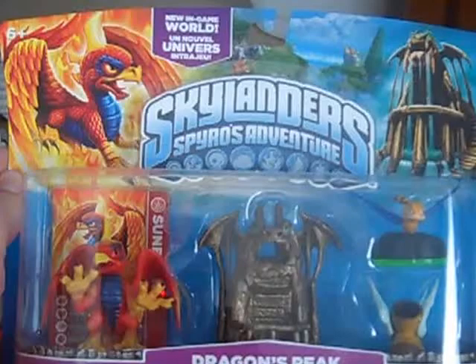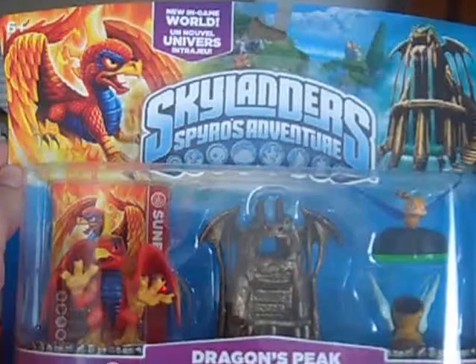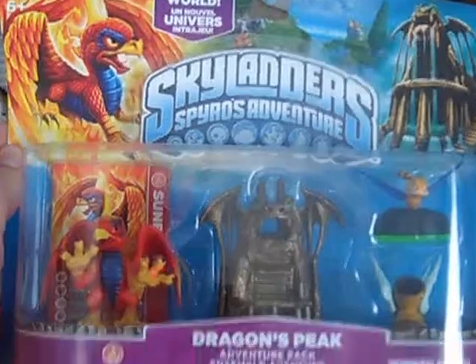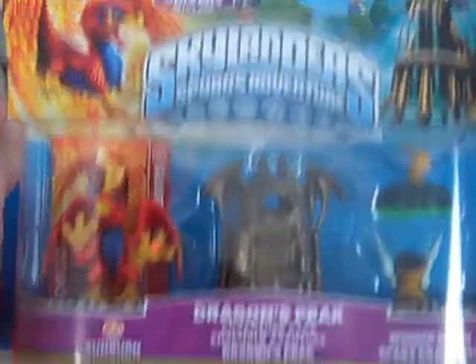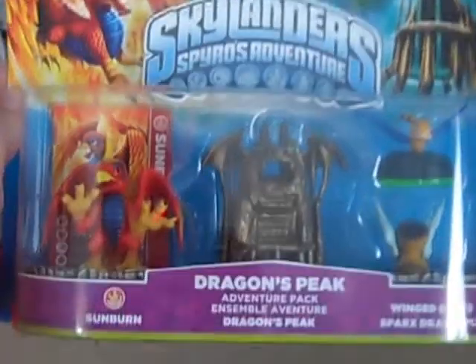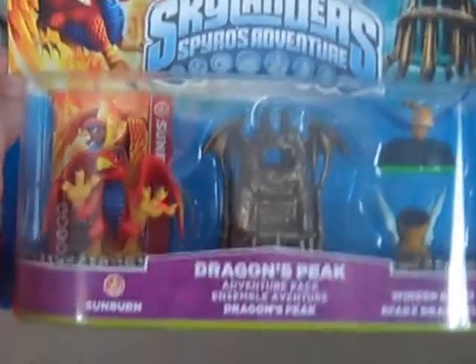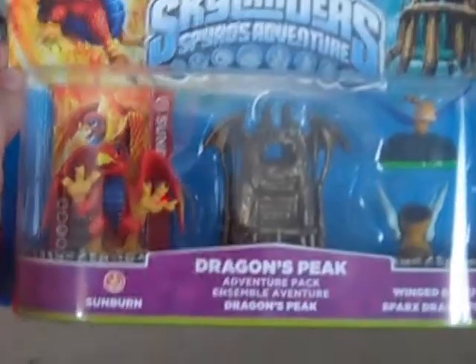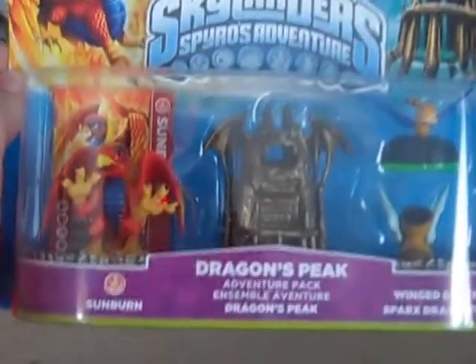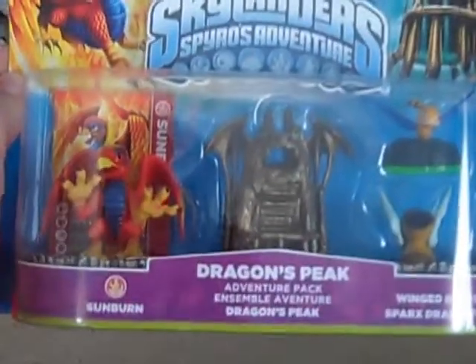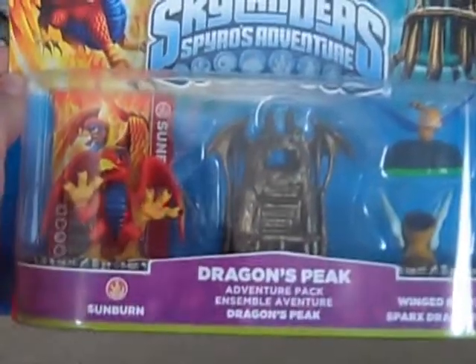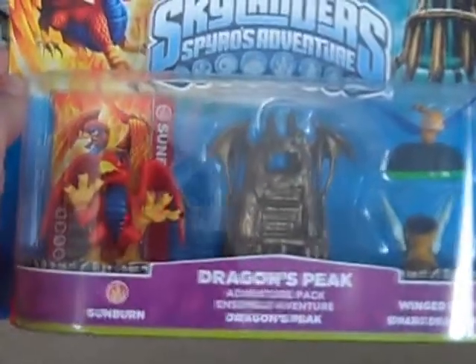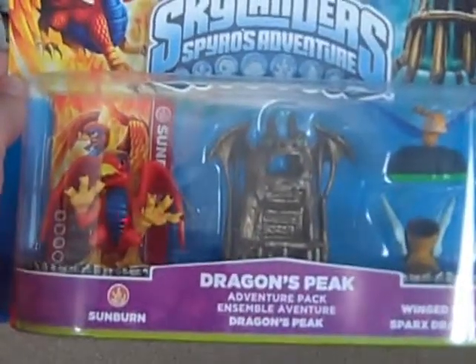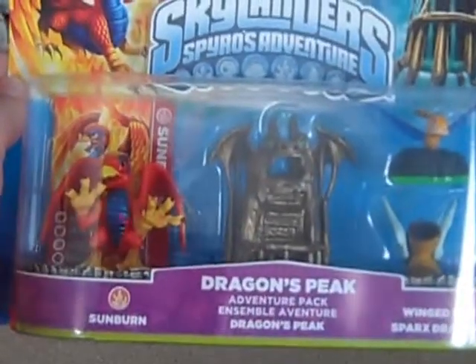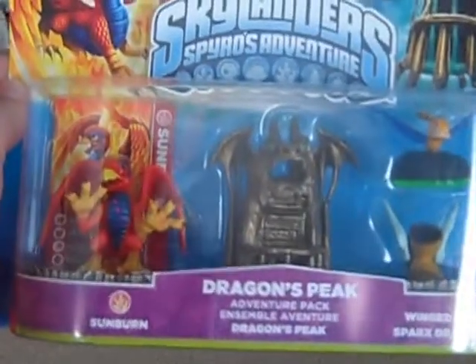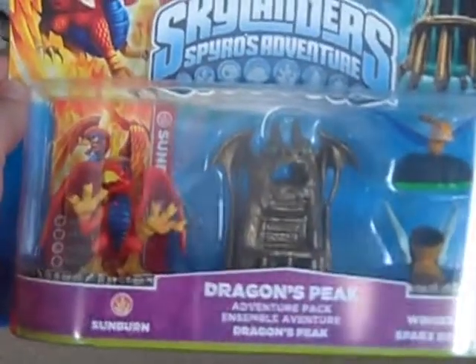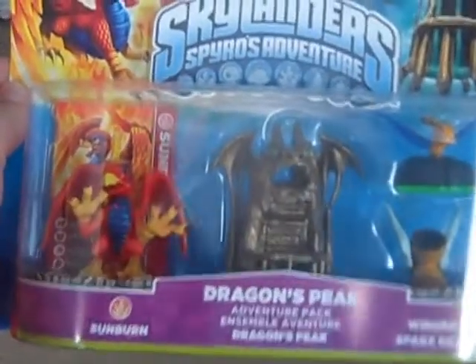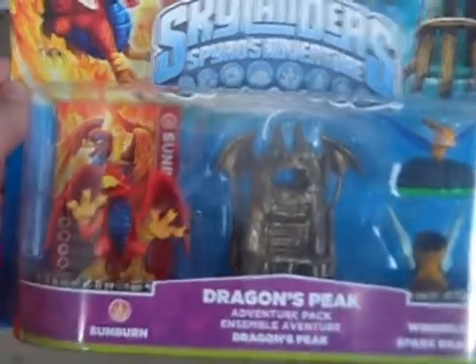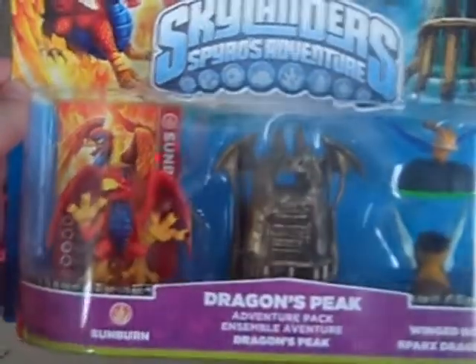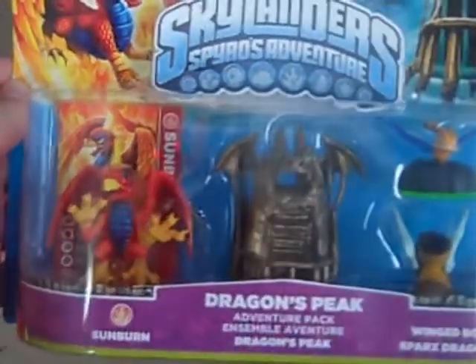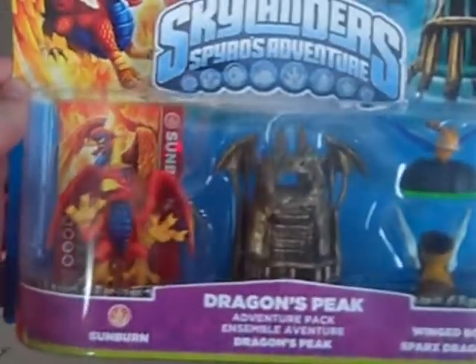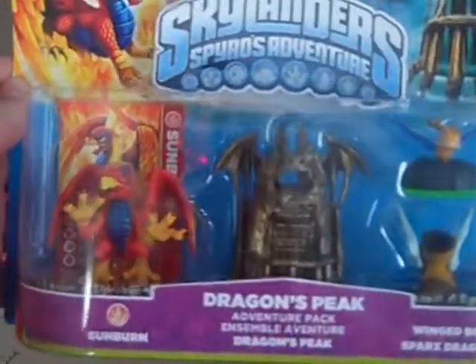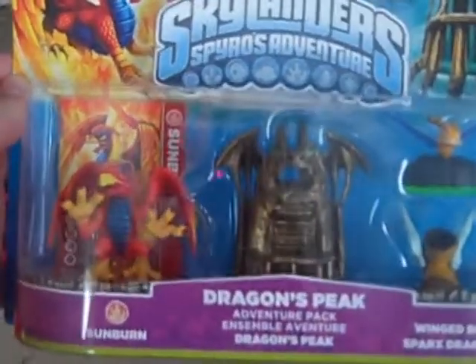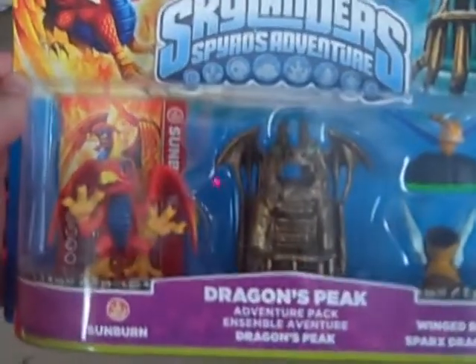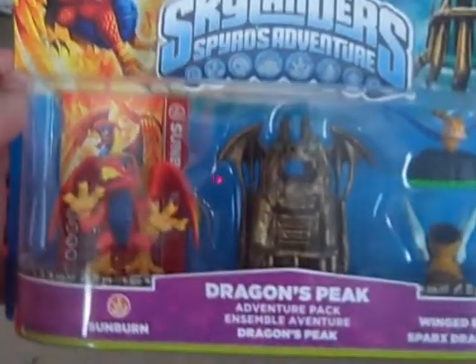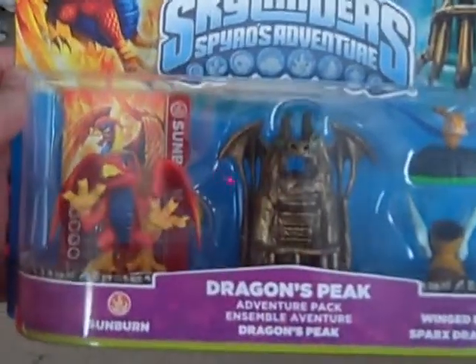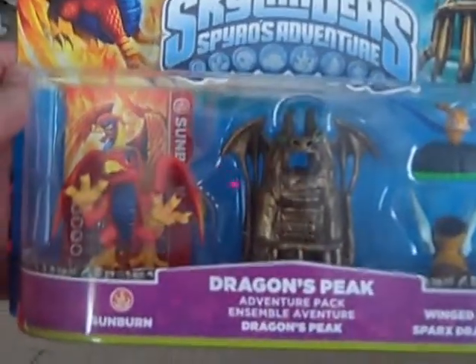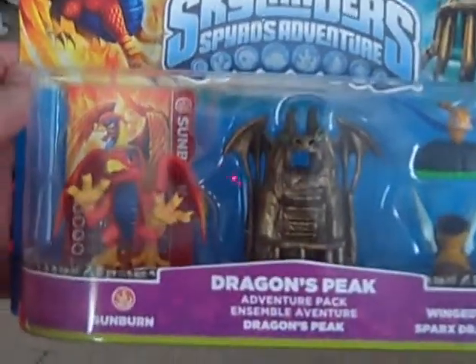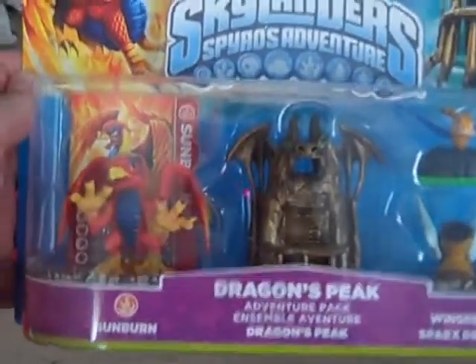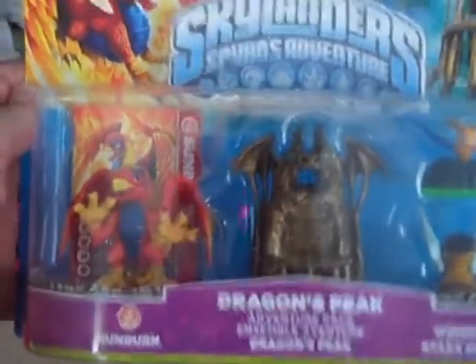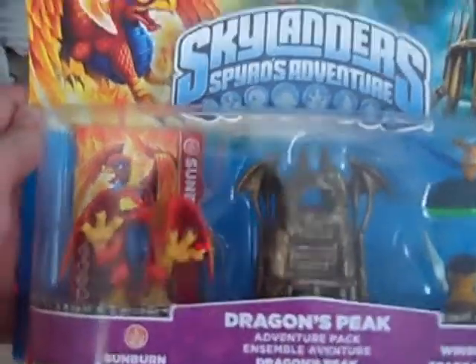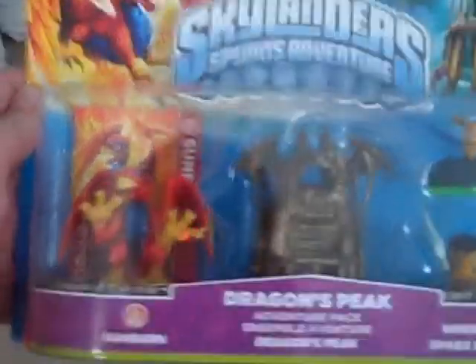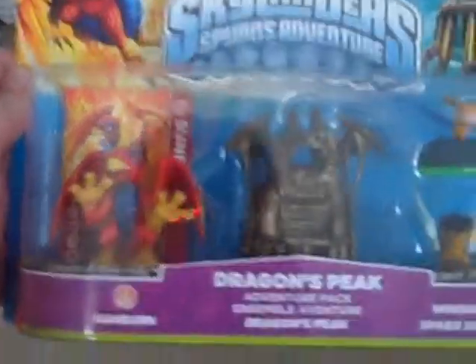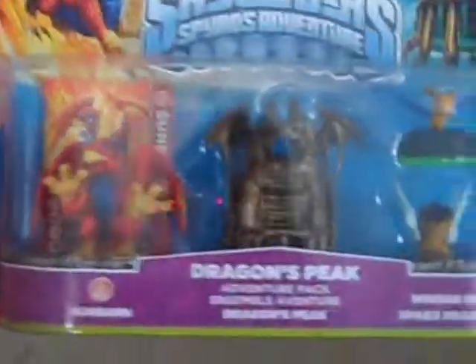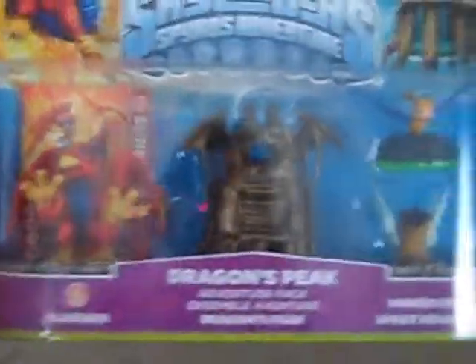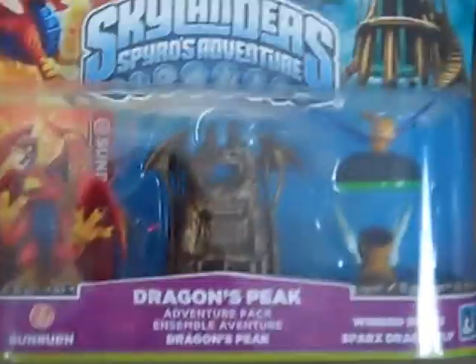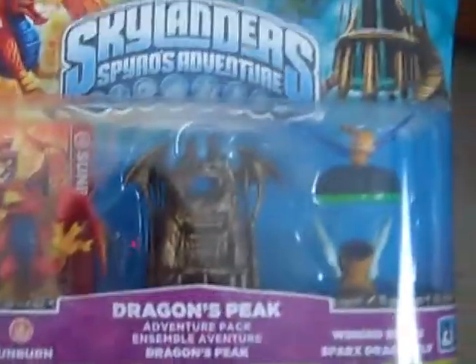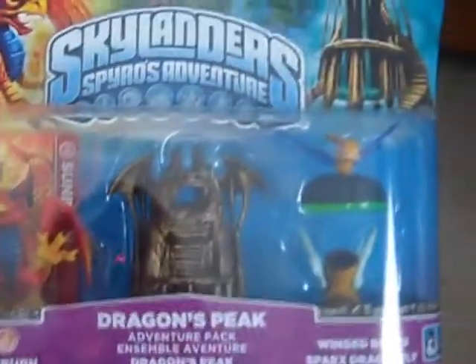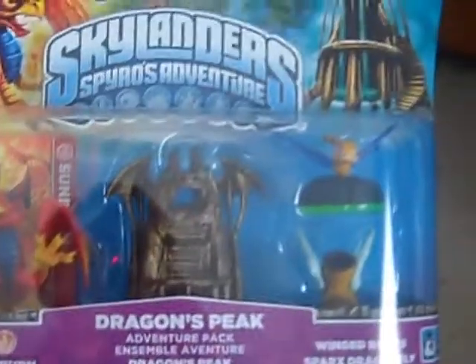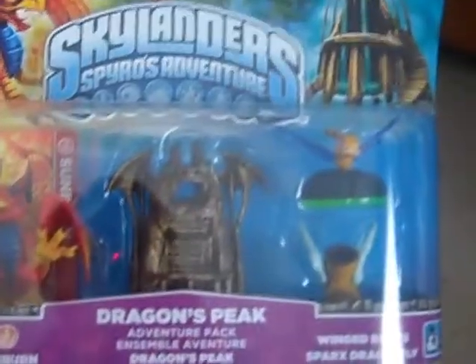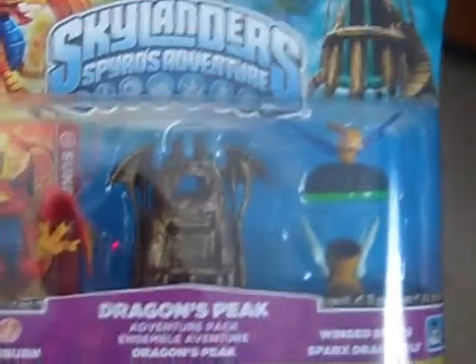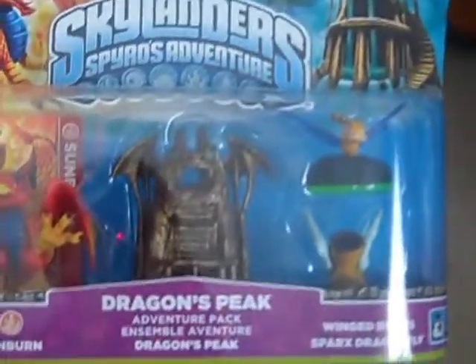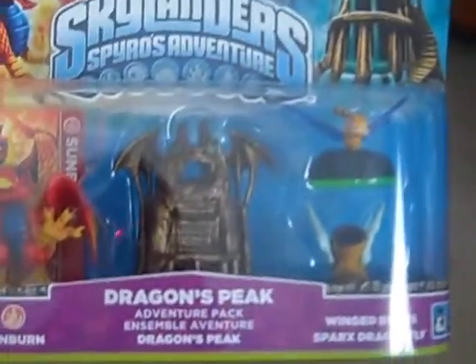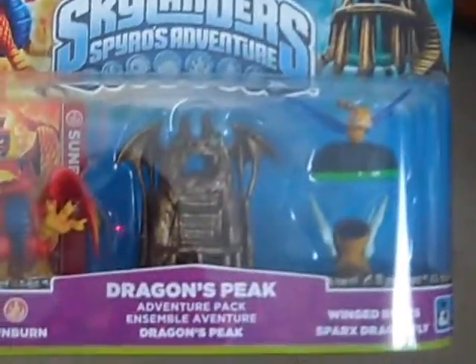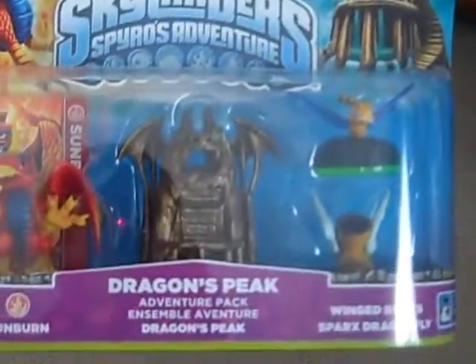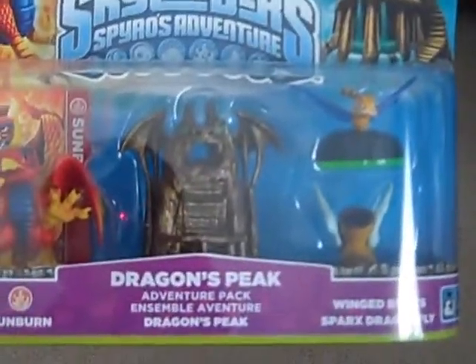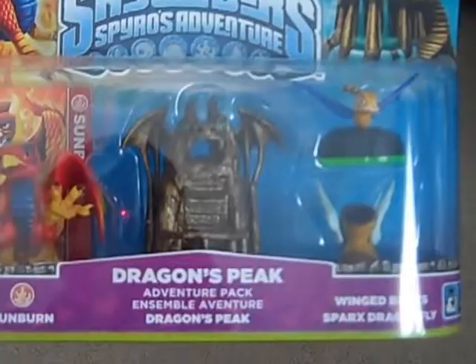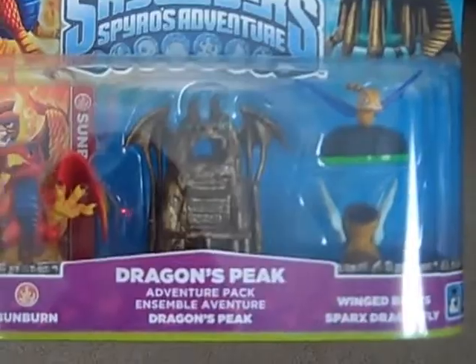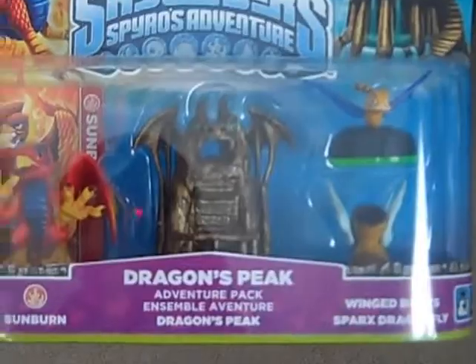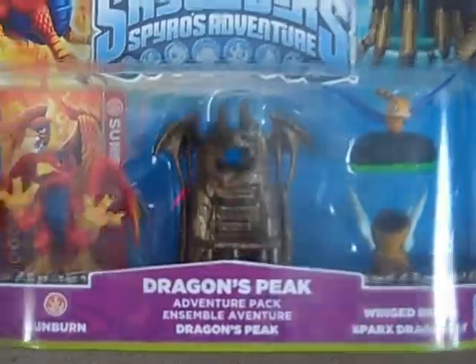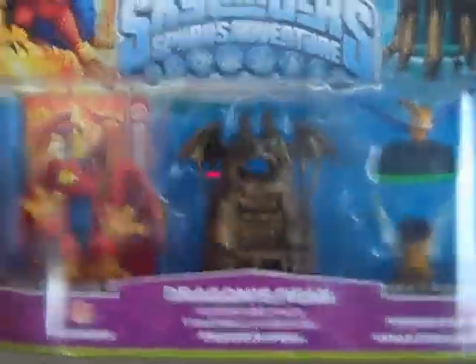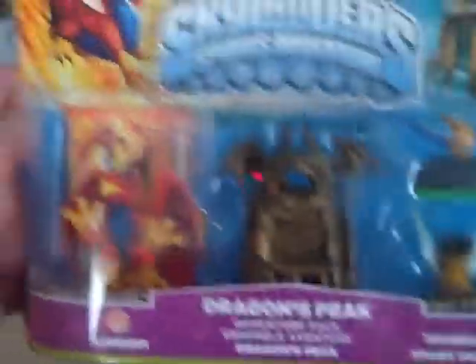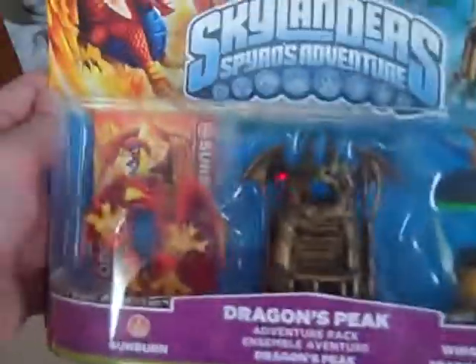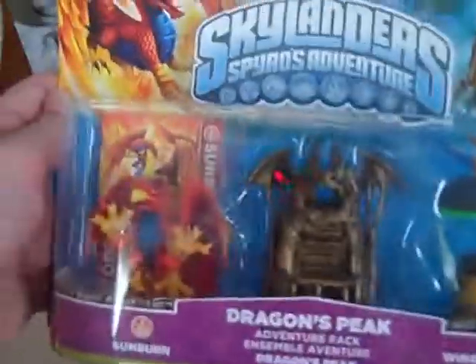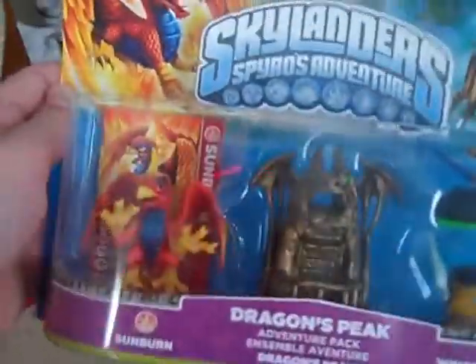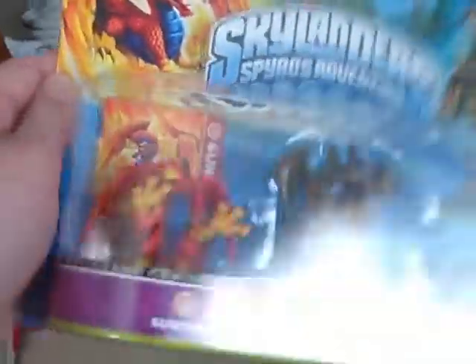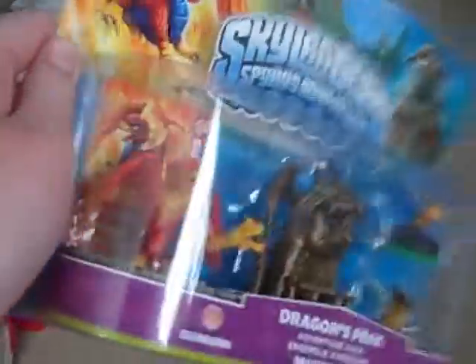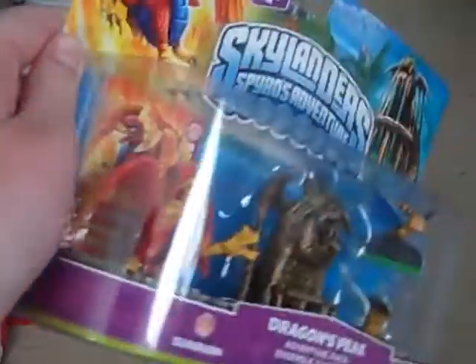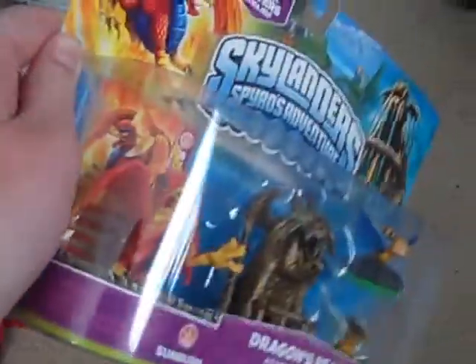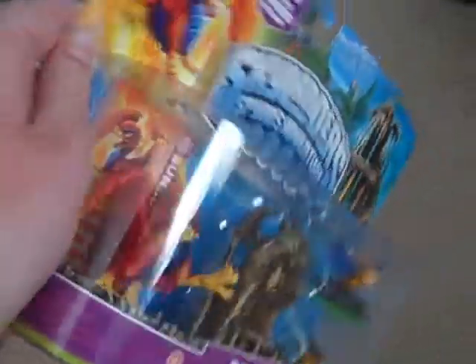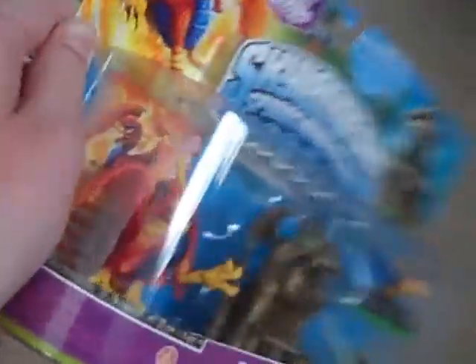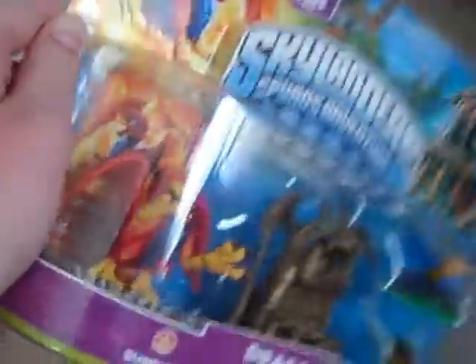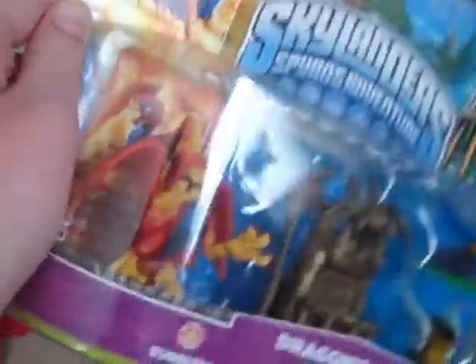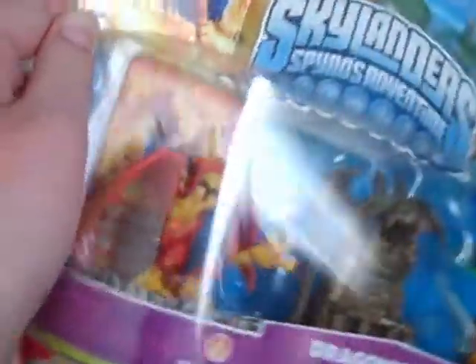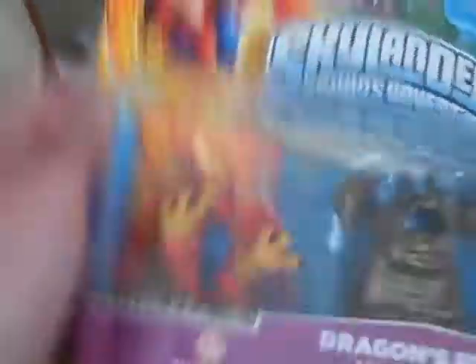Hey guys, it's me, VideoGameDude52, and today I went to Toys R Us and I got Dragon's Peak, this adventure pack.